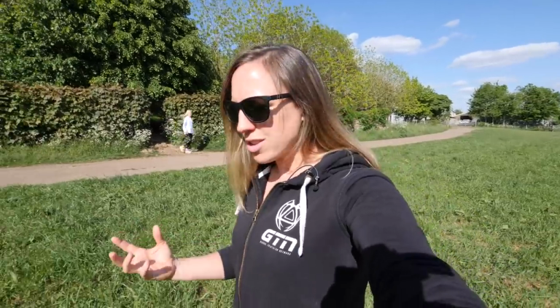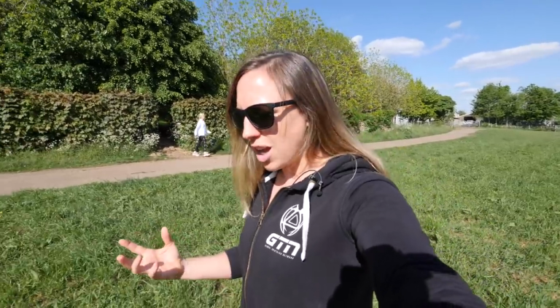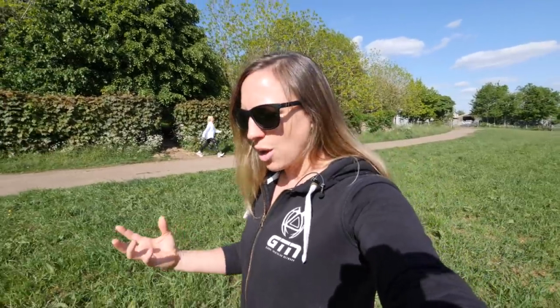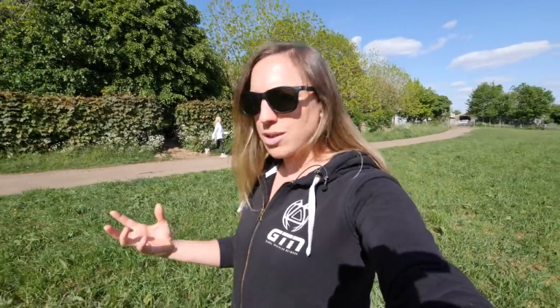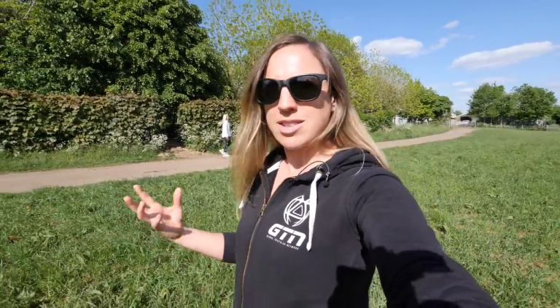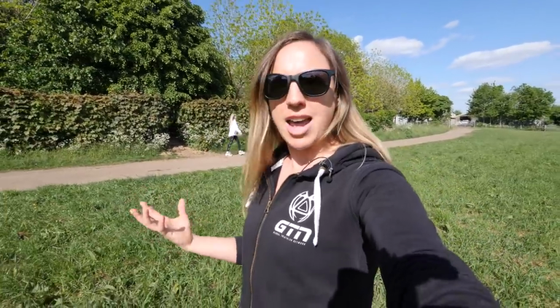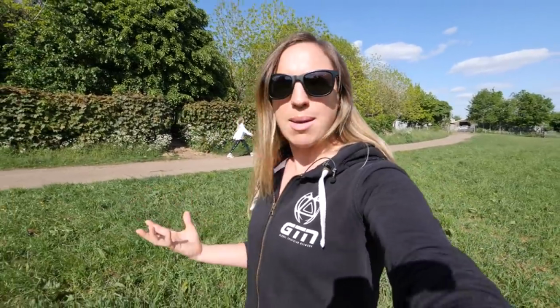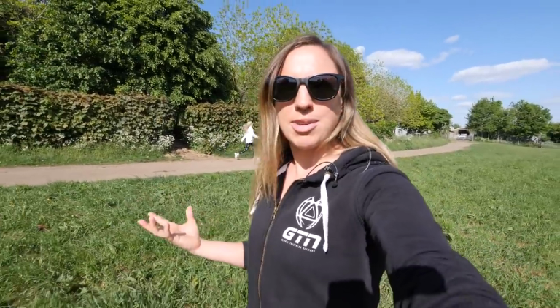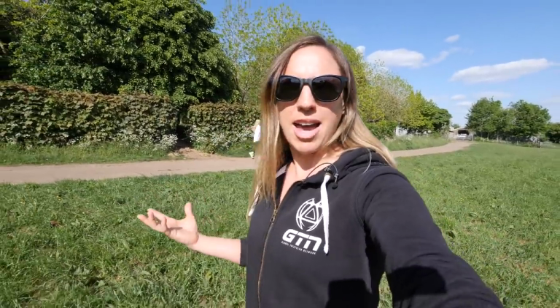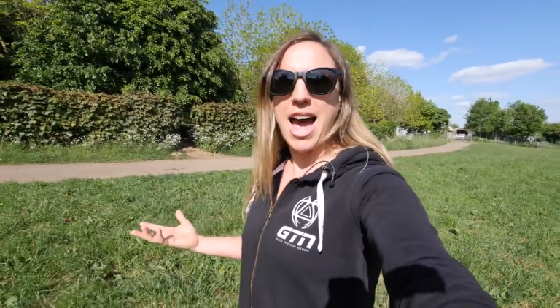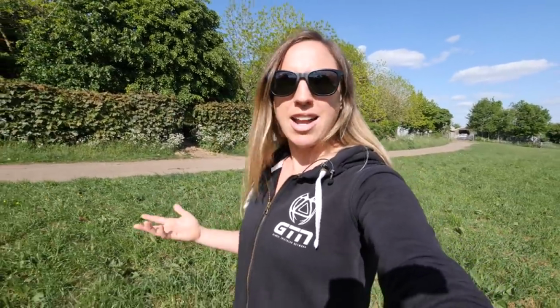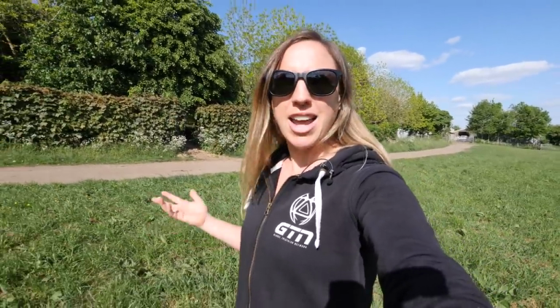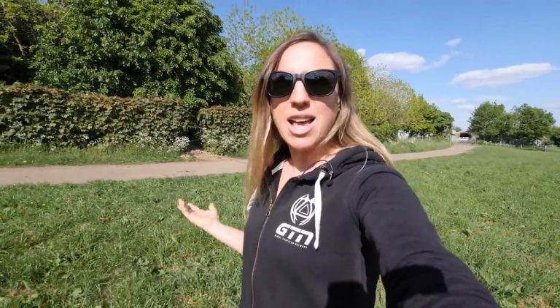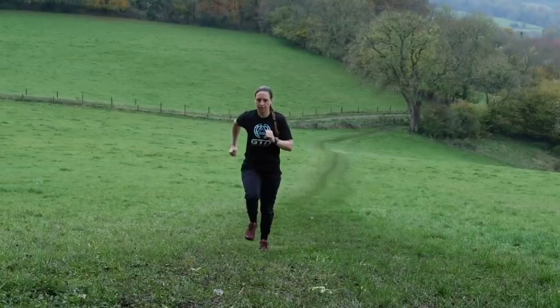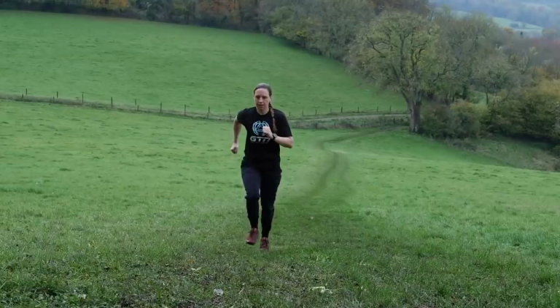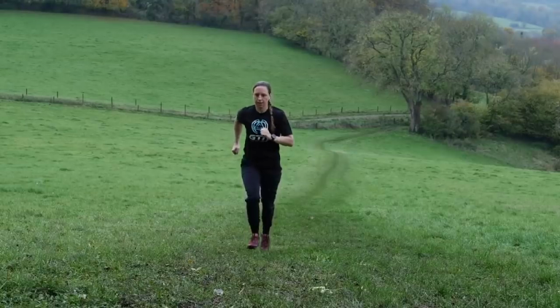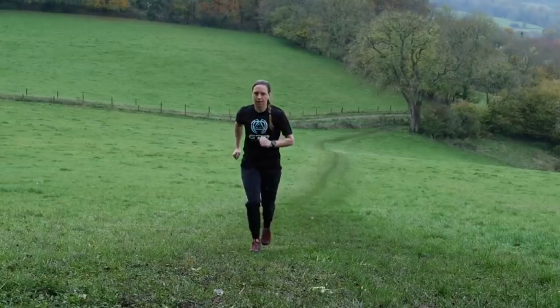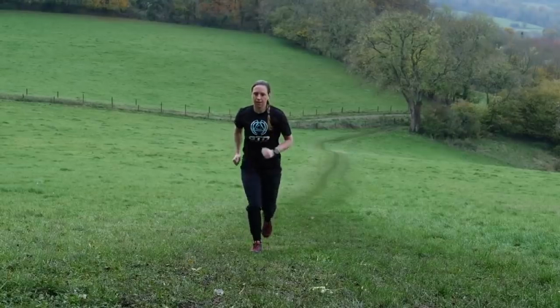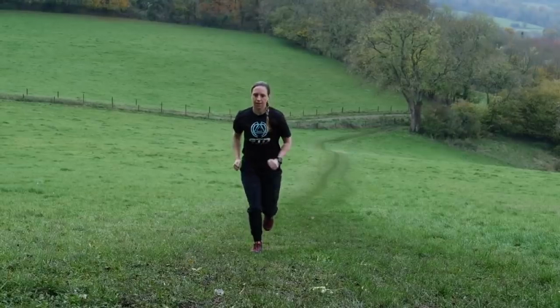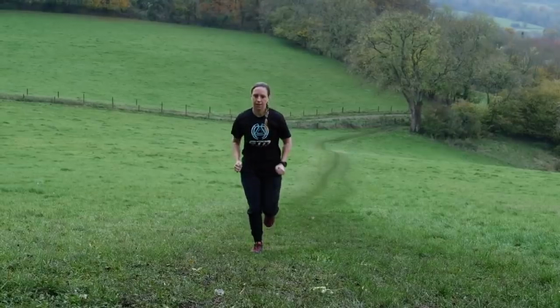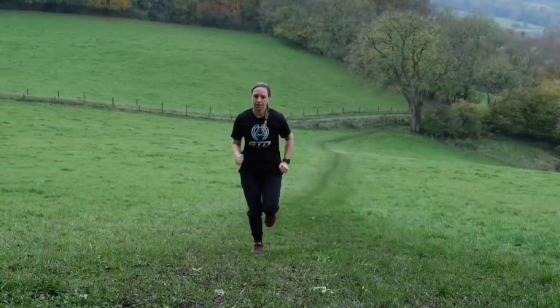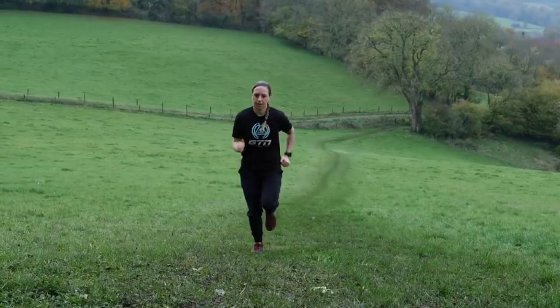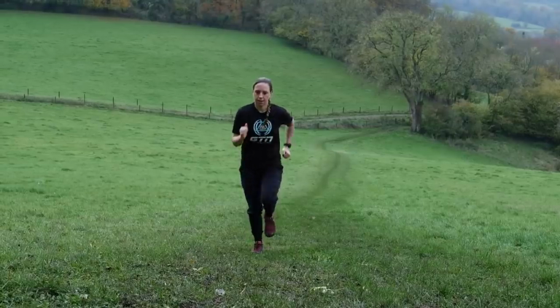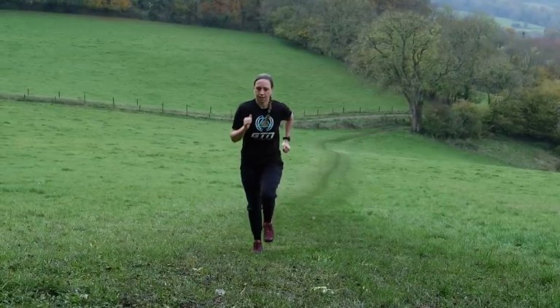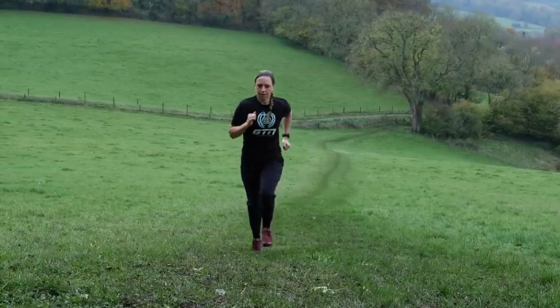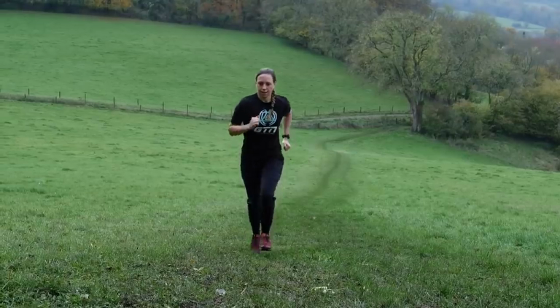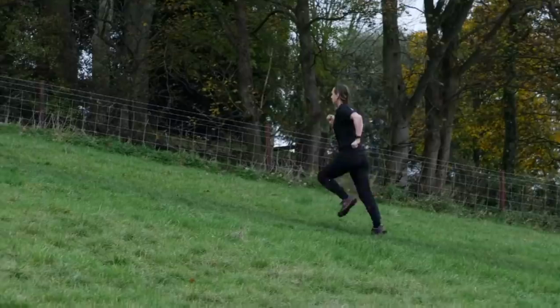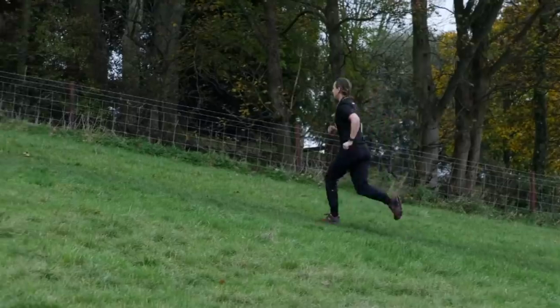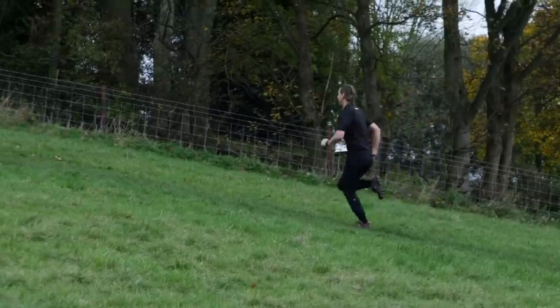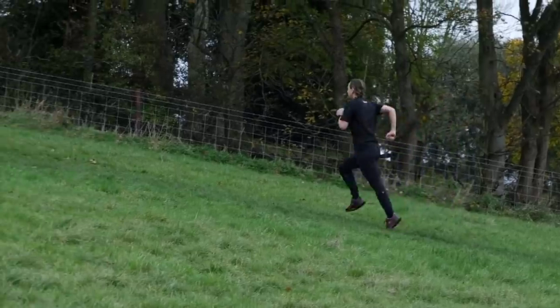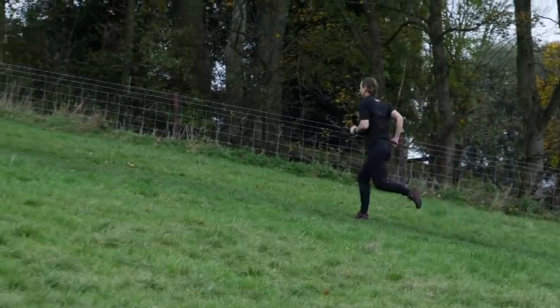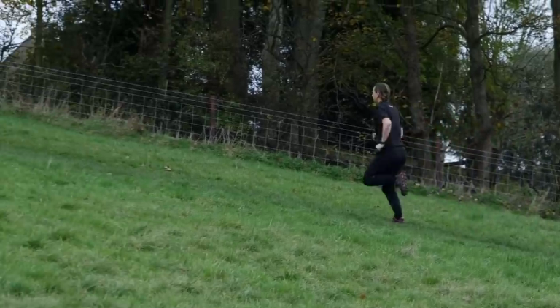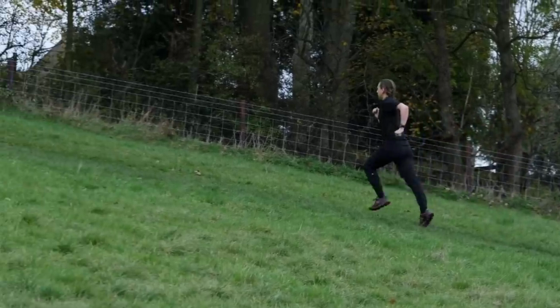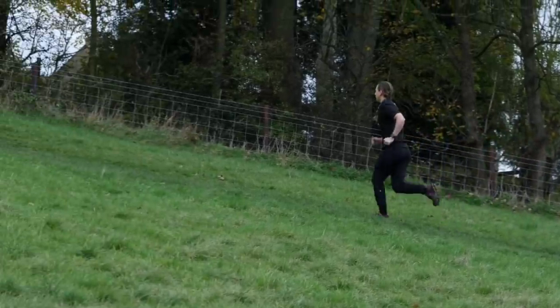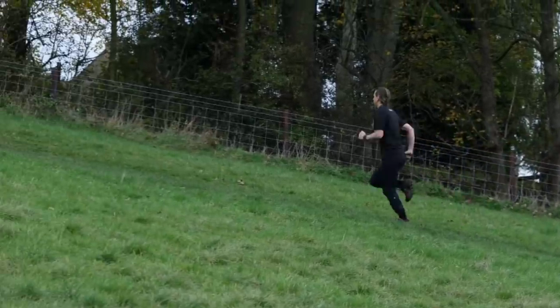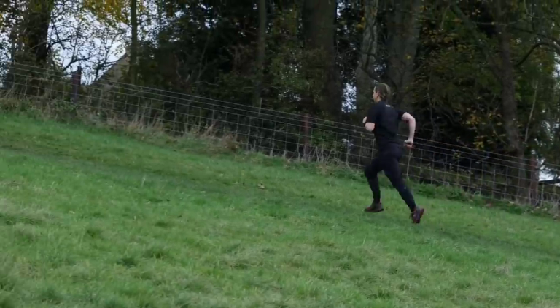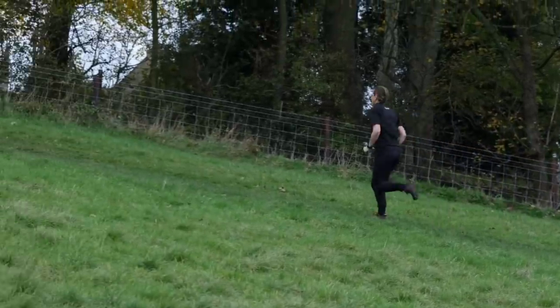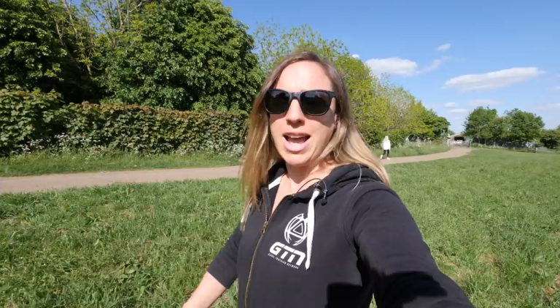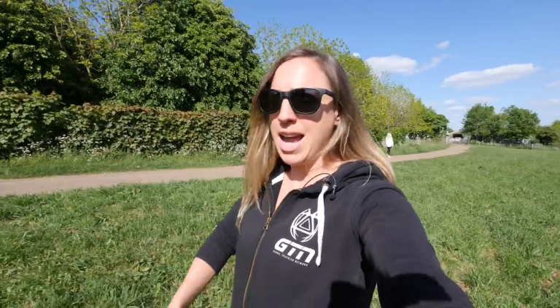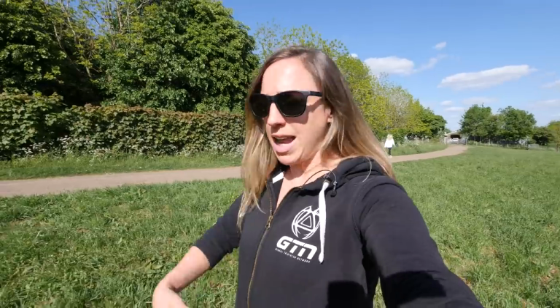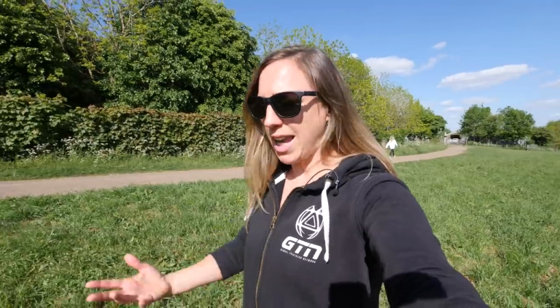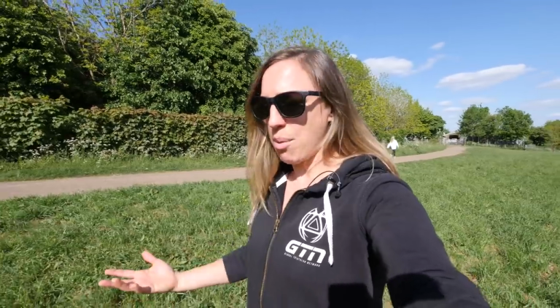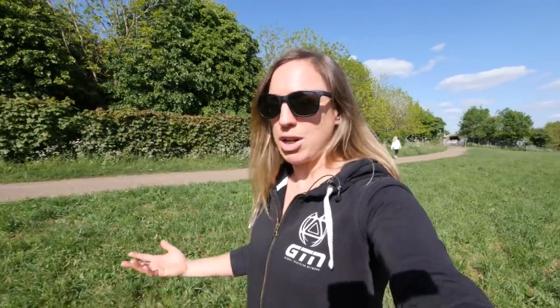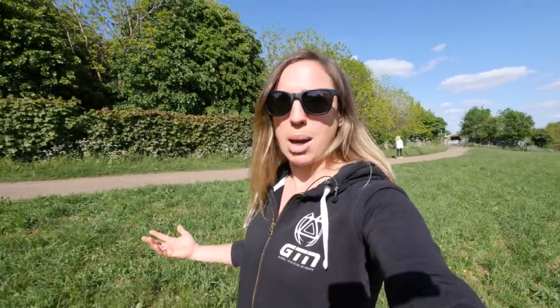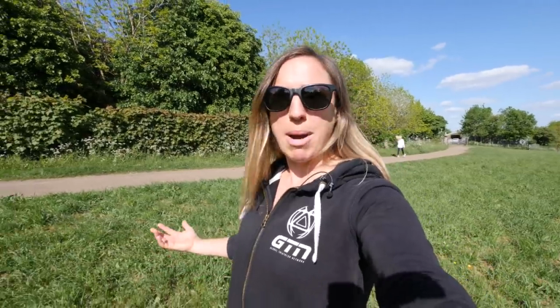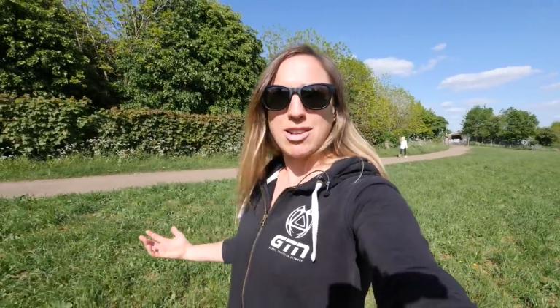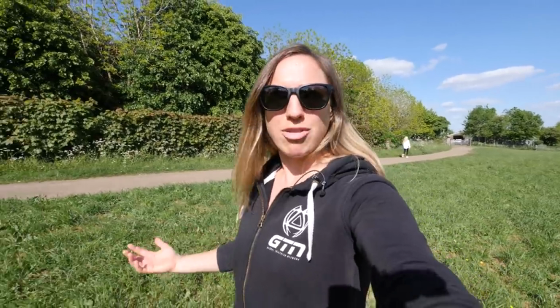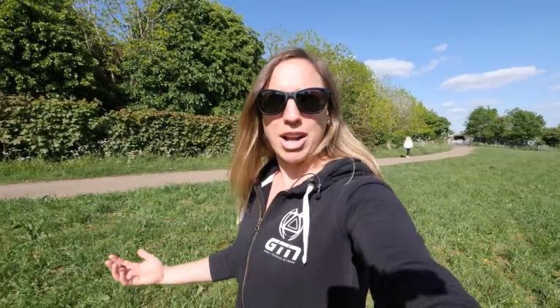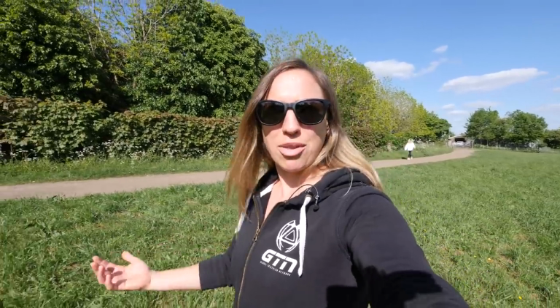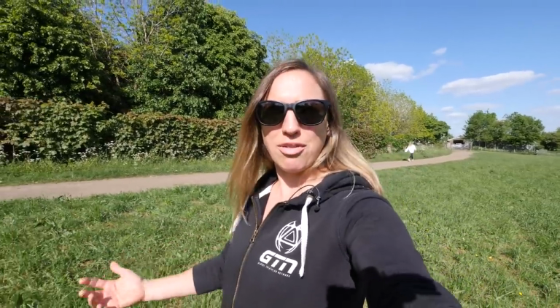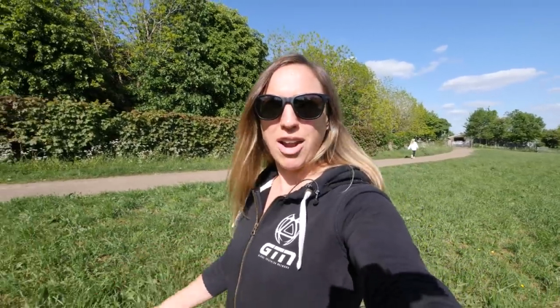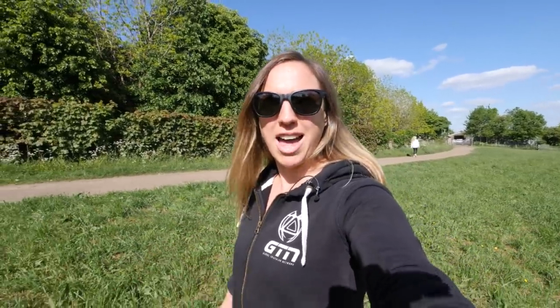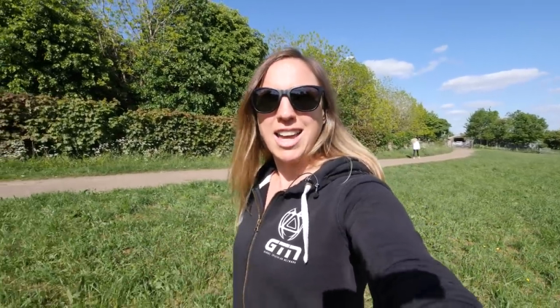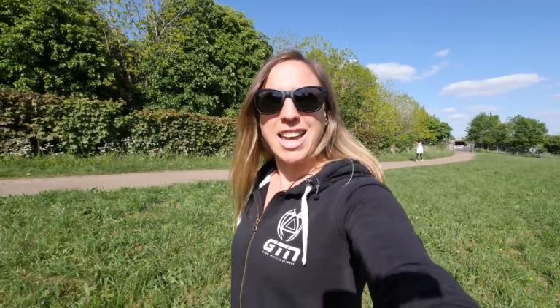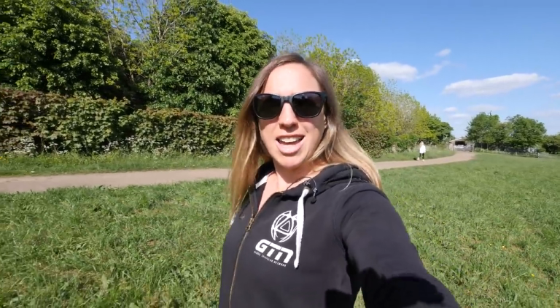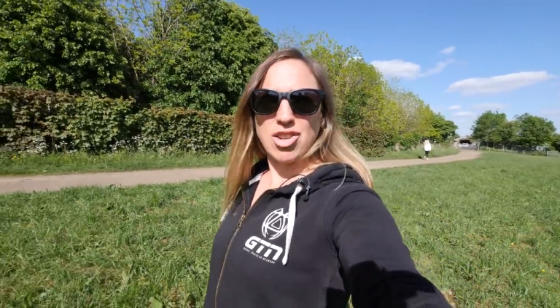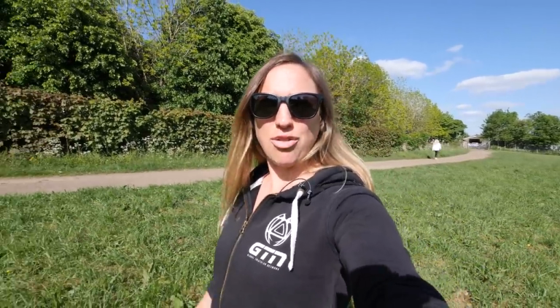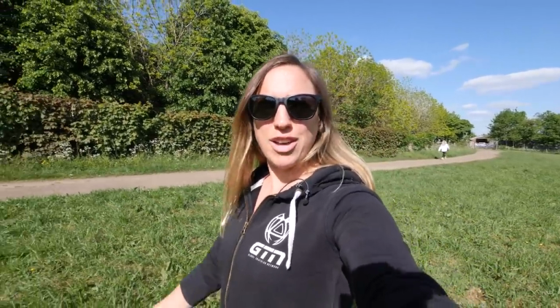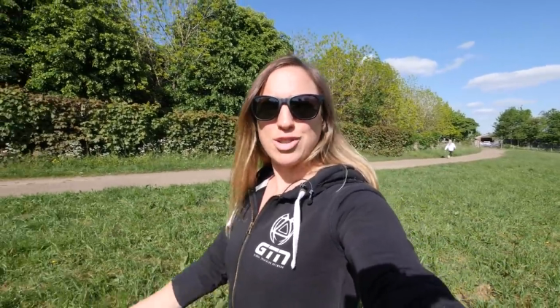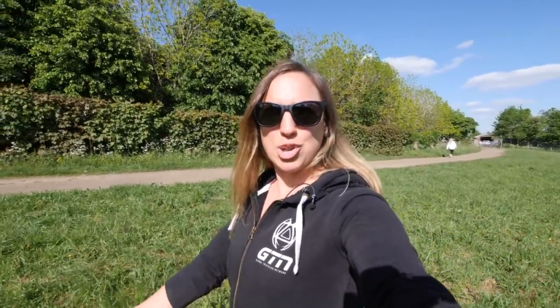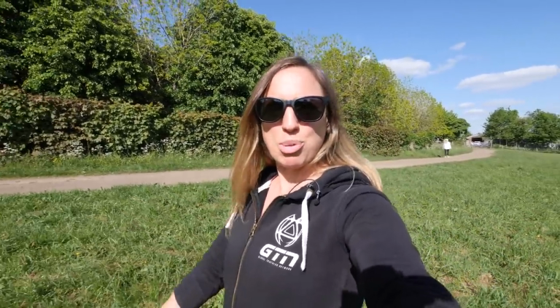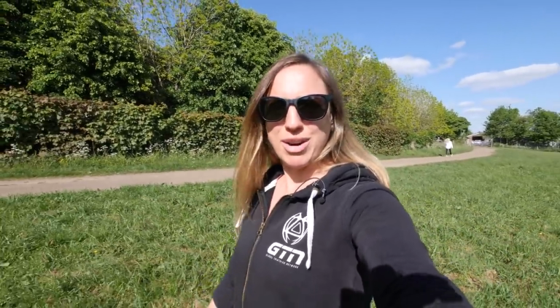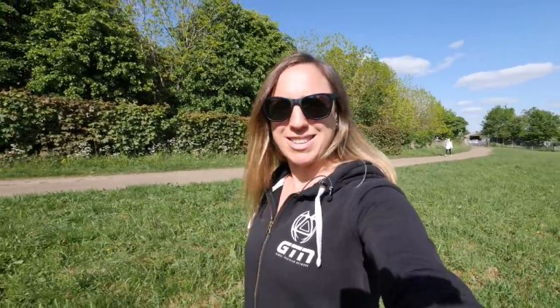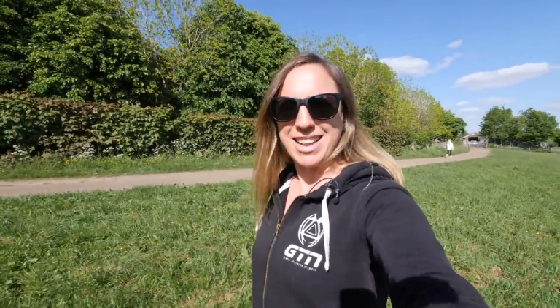Also, steps and hills are a great way because you basically have to pick your knees up high. Again, when you come back to running on the flat, it should feel super easy.